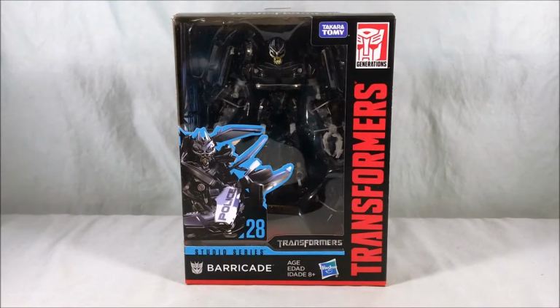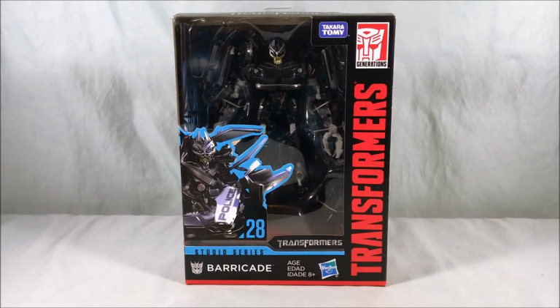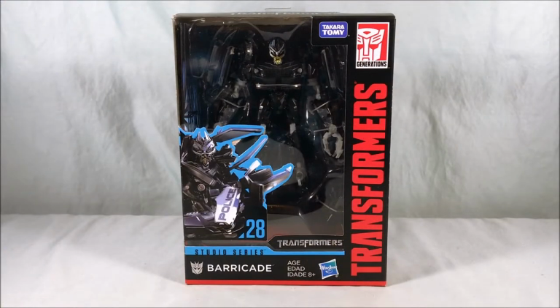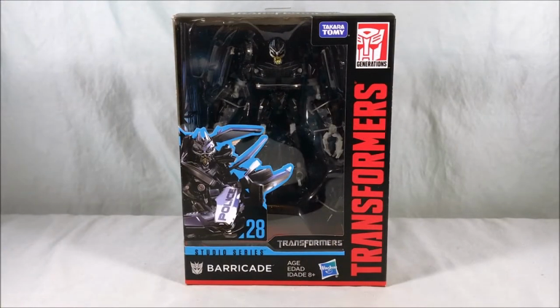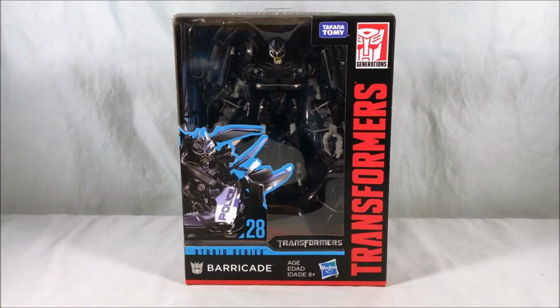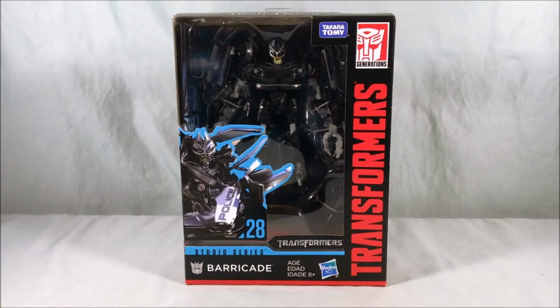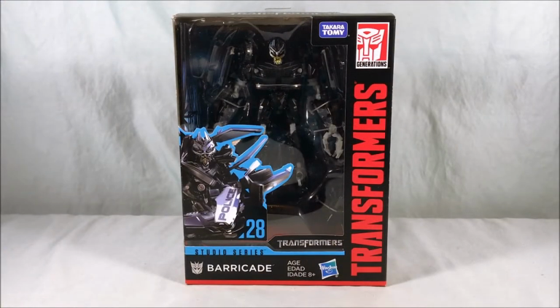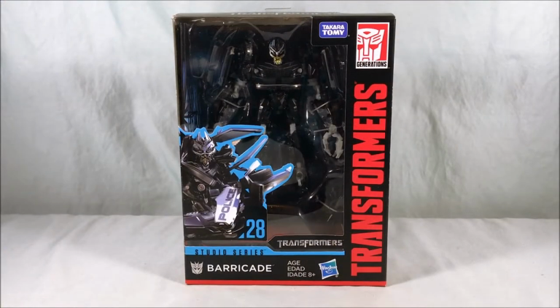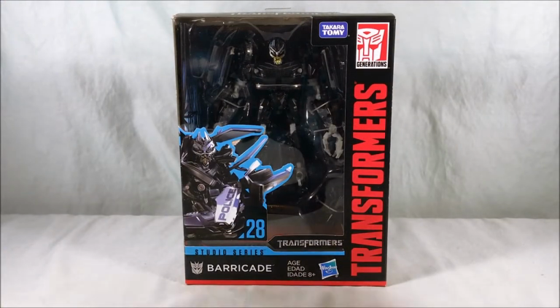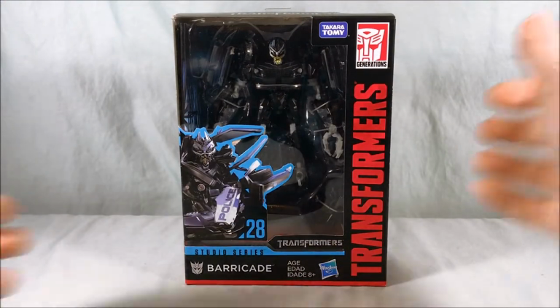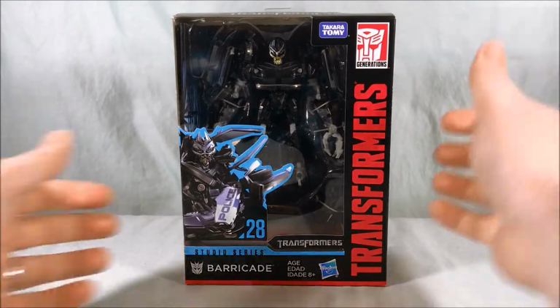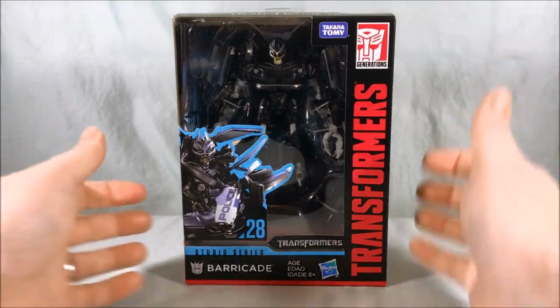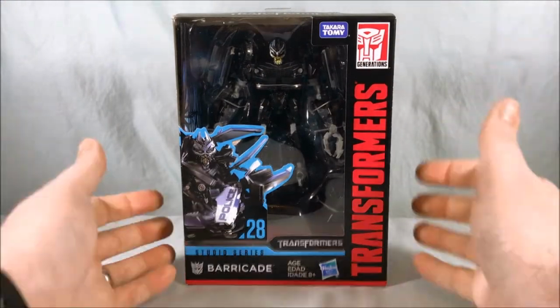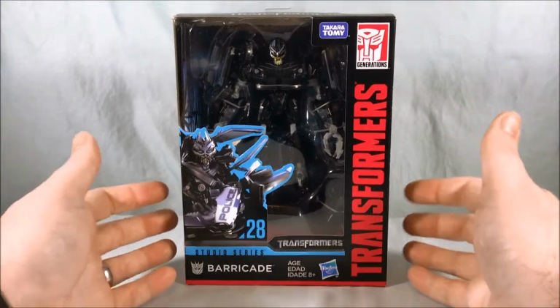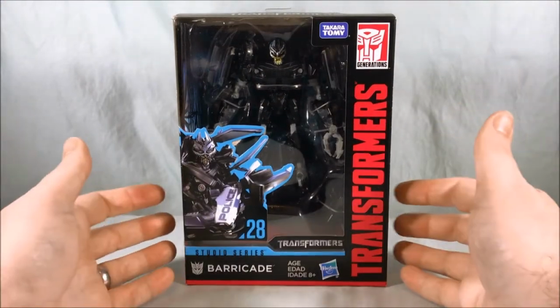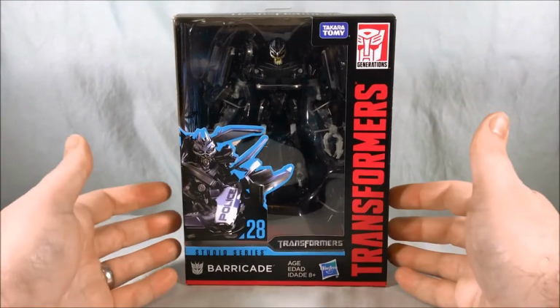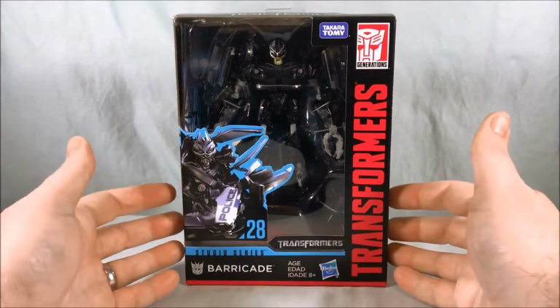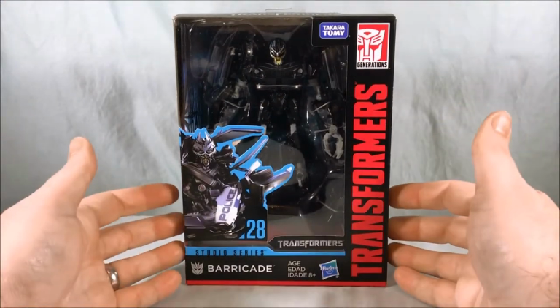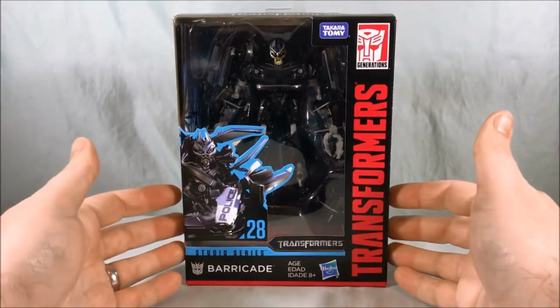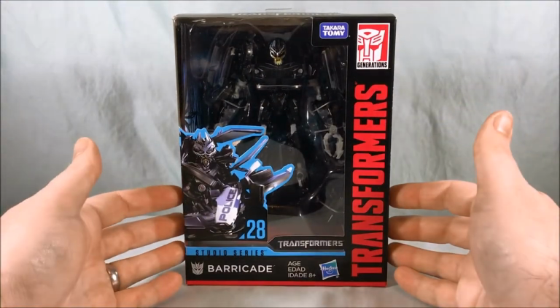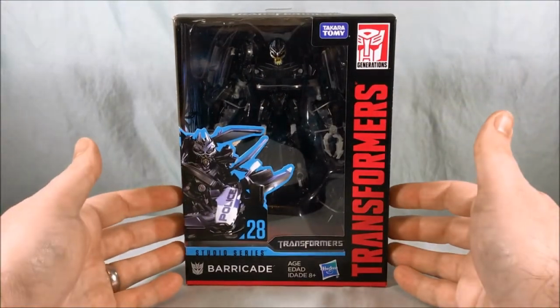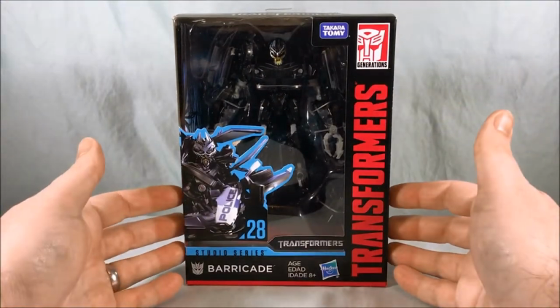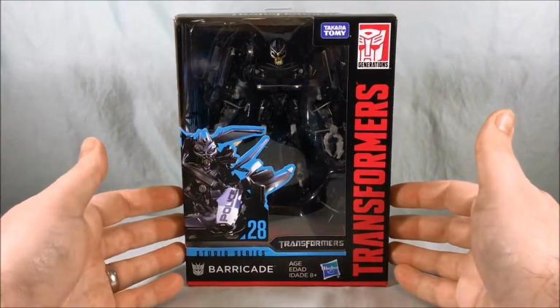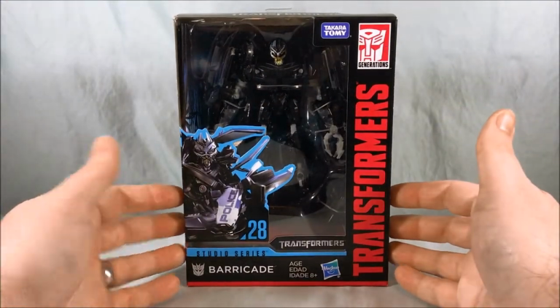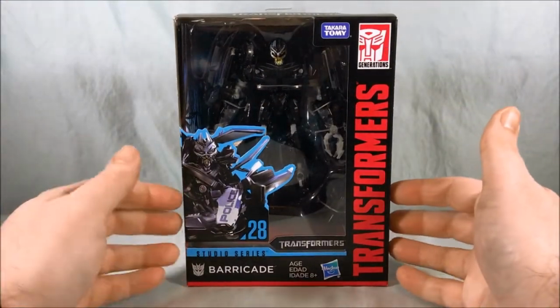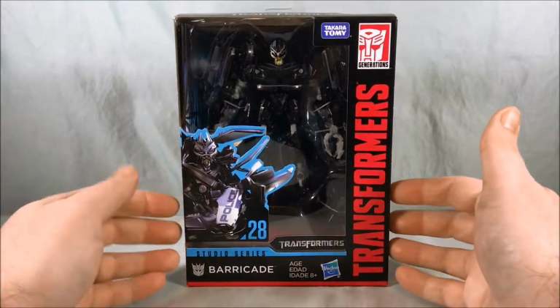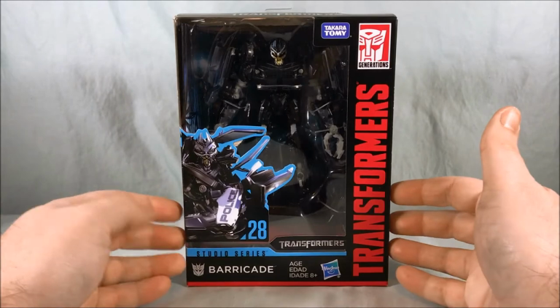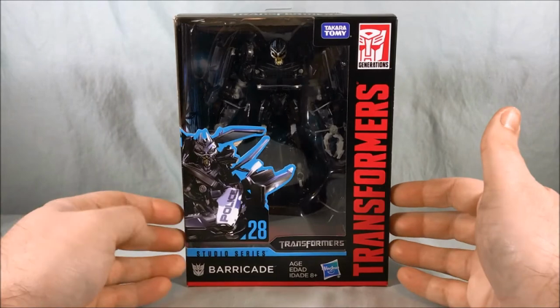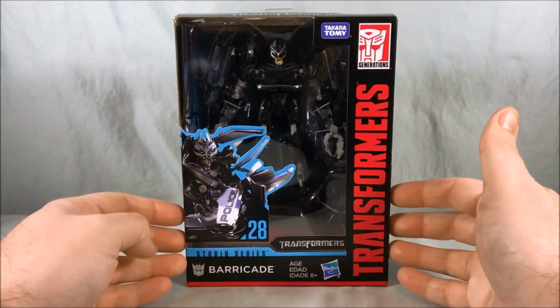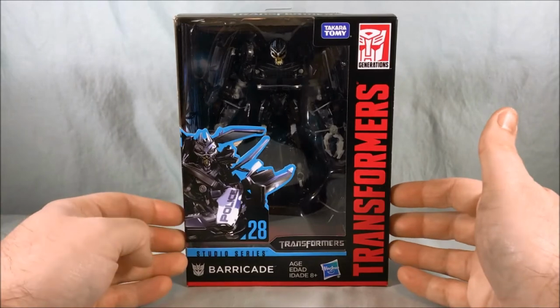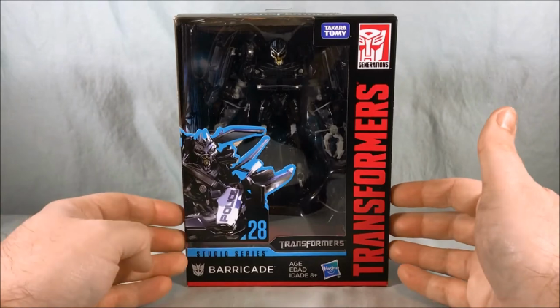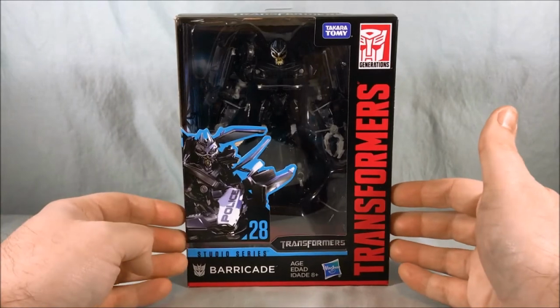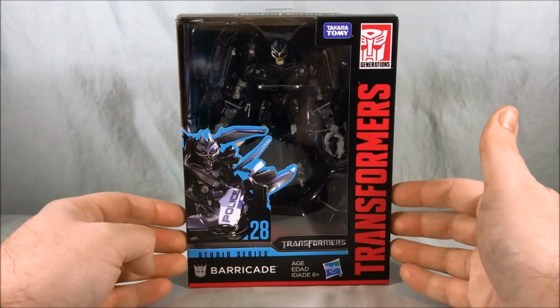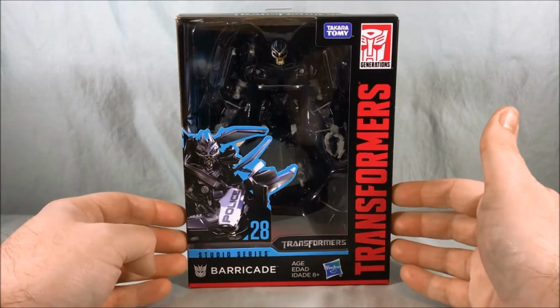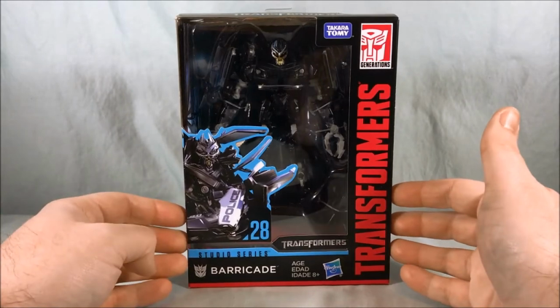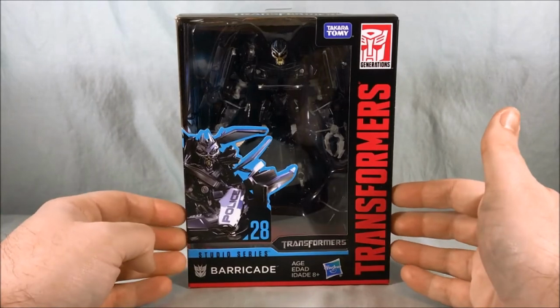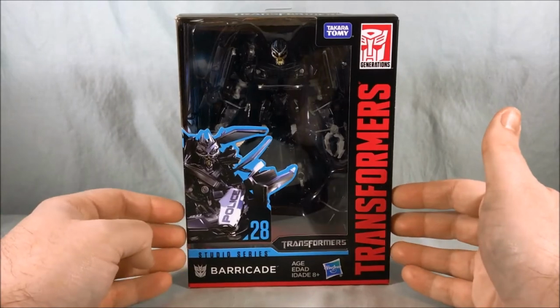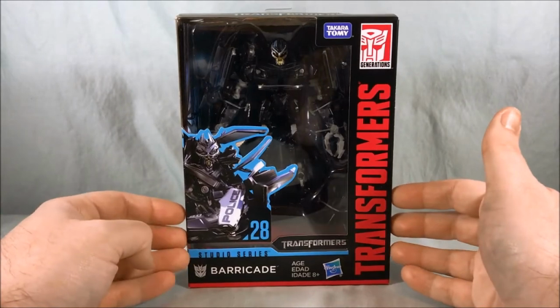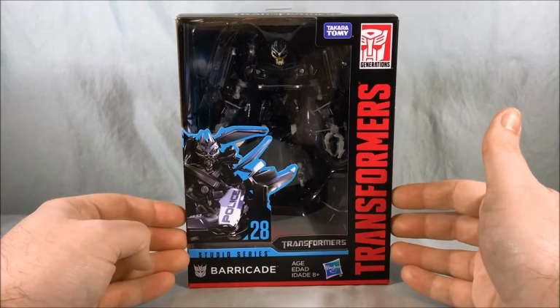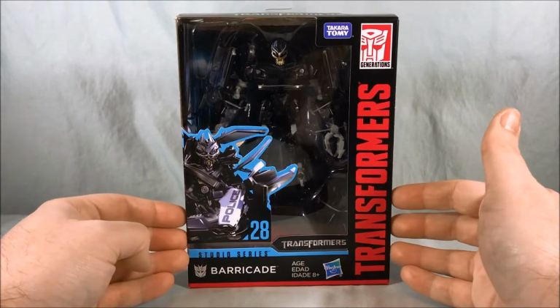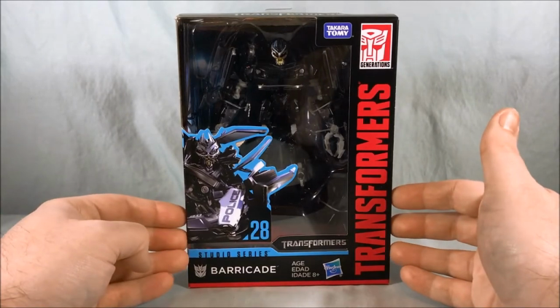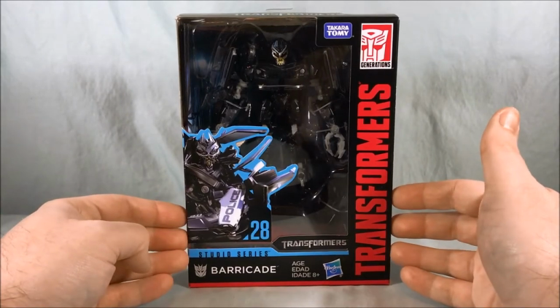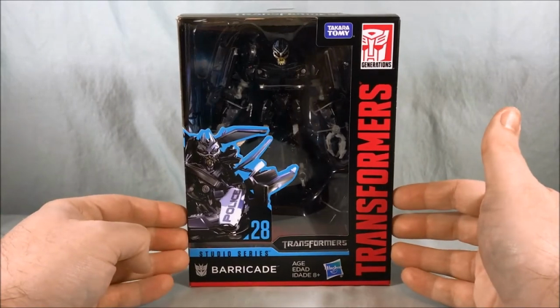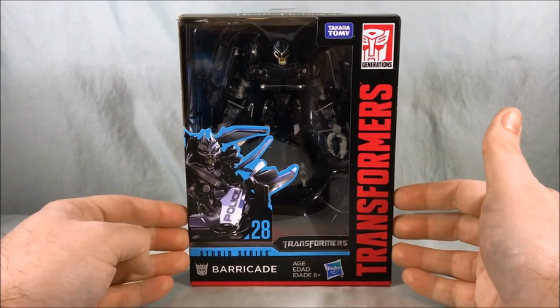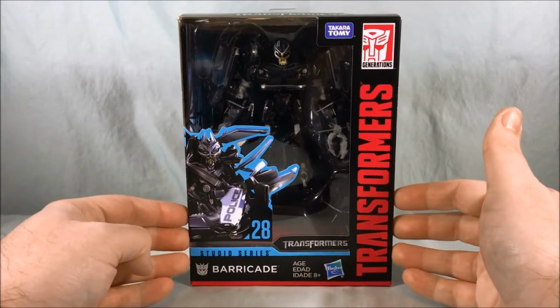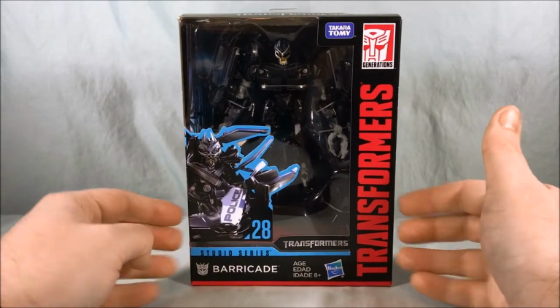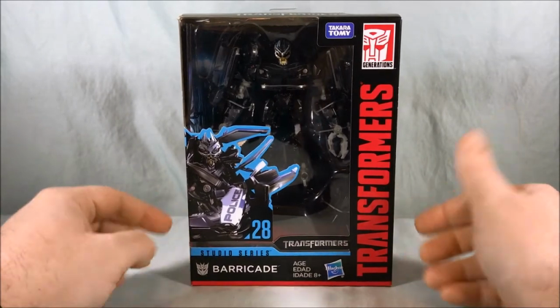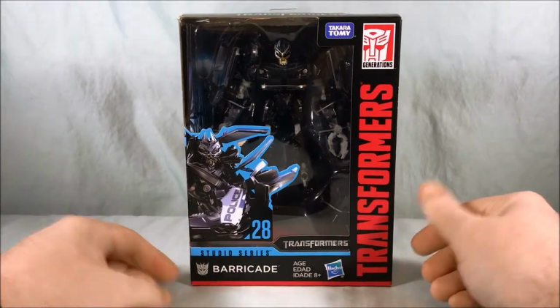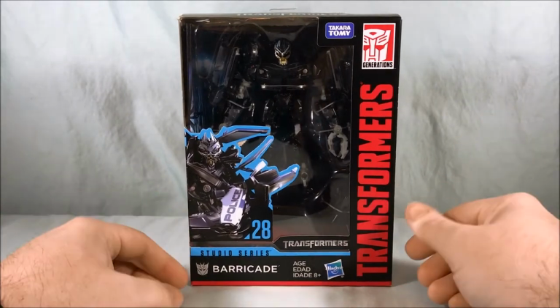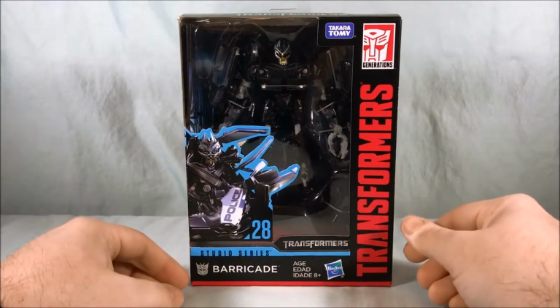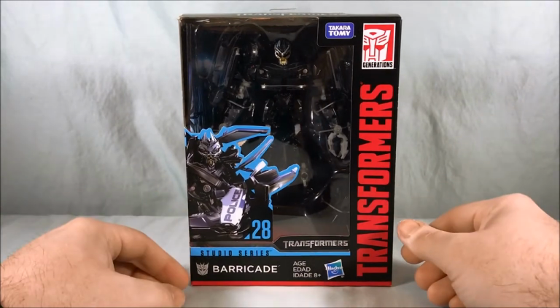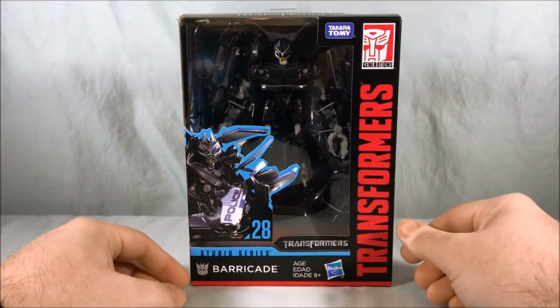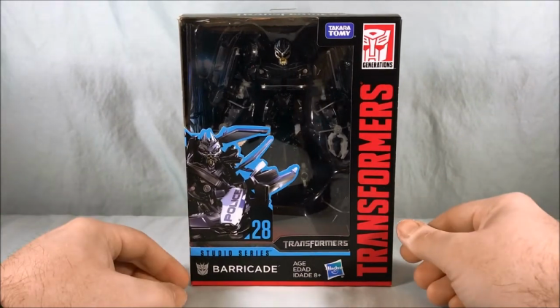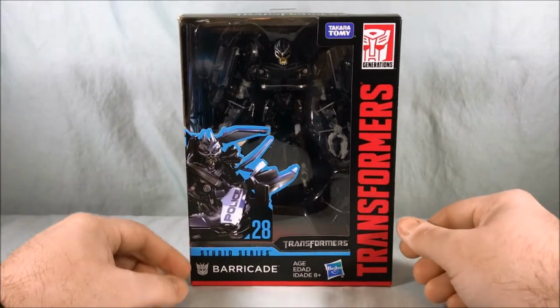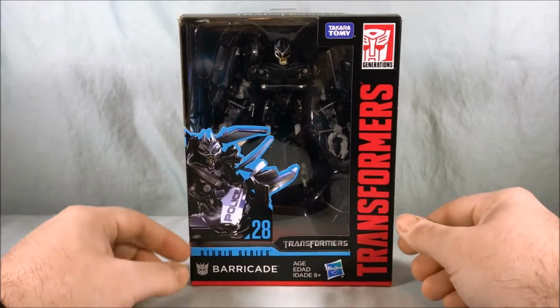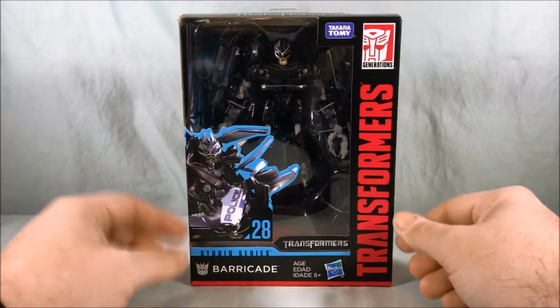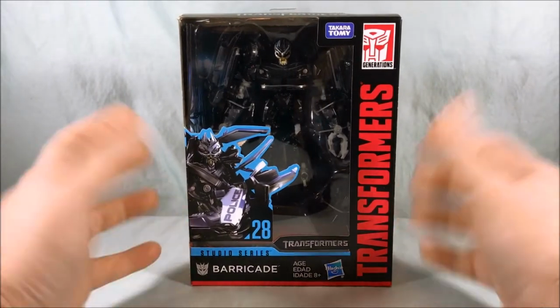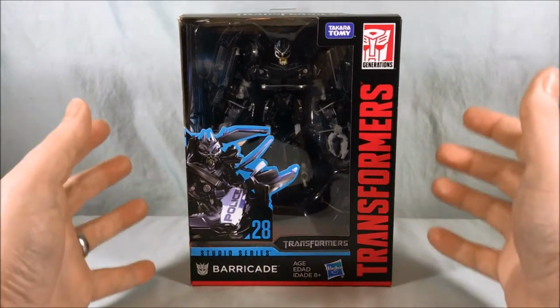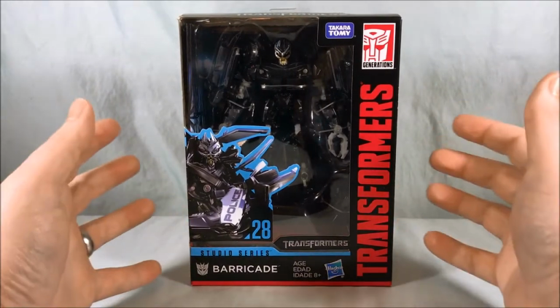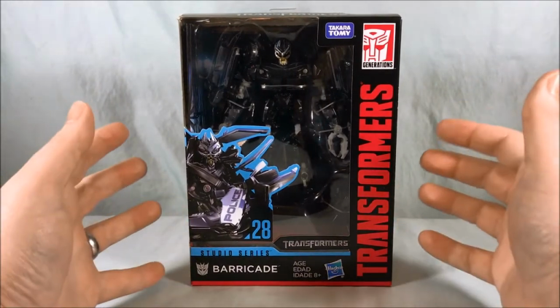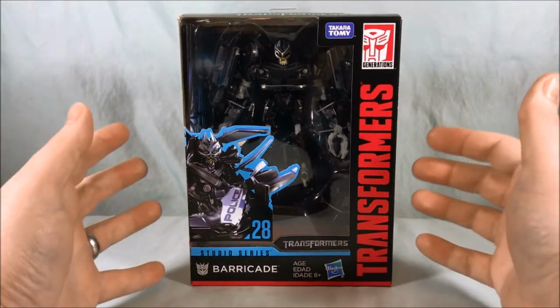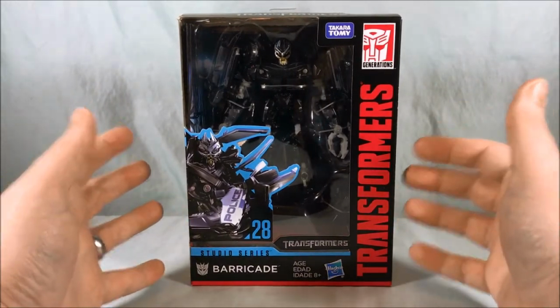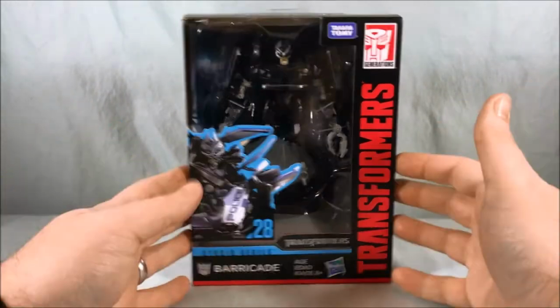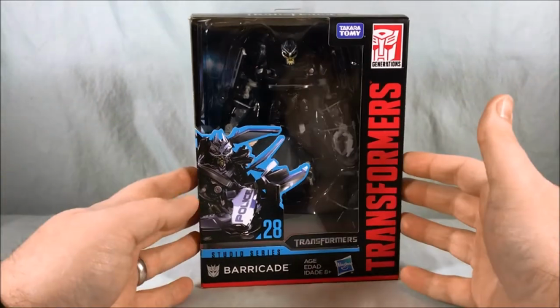Hello everyone and welcome to Long's Toys. Today we are taking a look at Studio Series number 28 deluxe class Barricade.